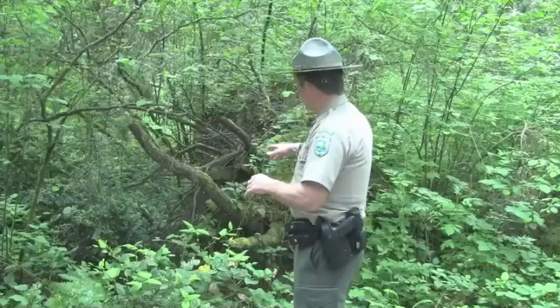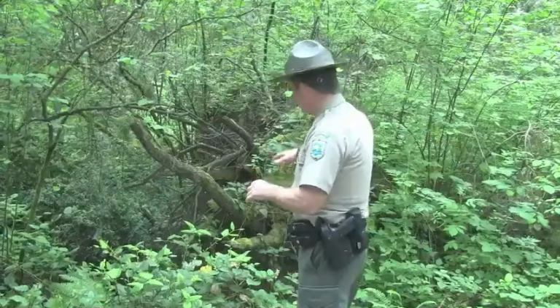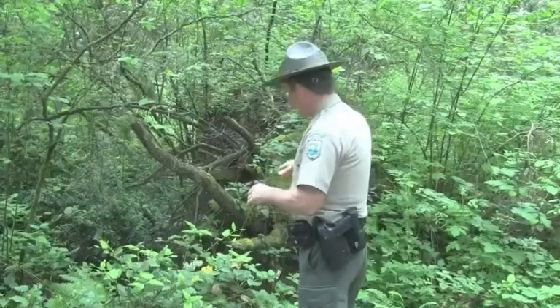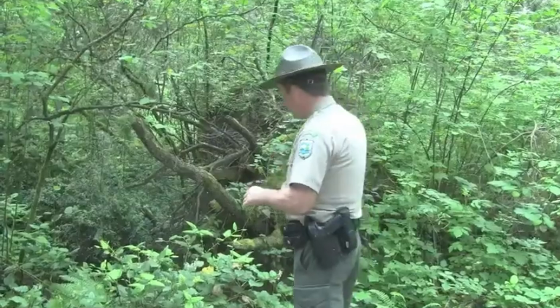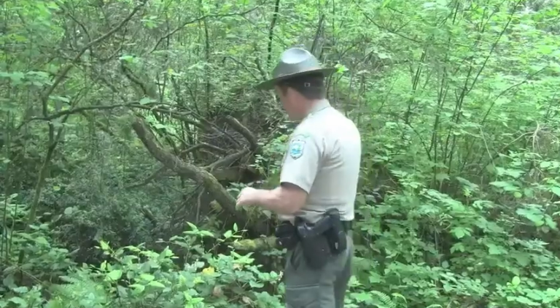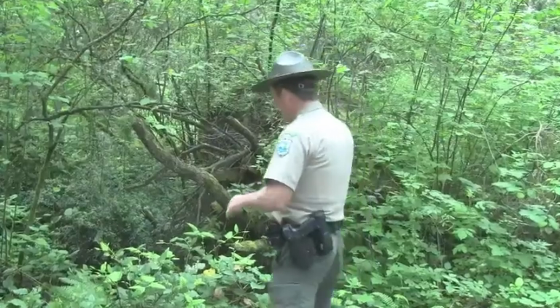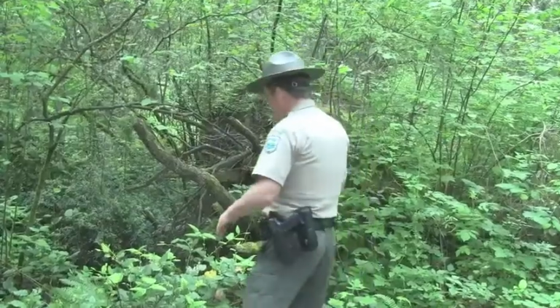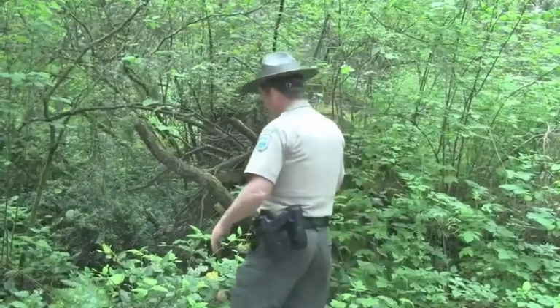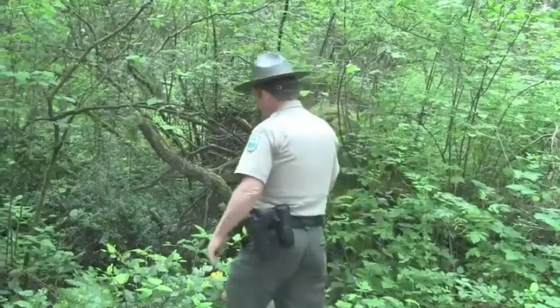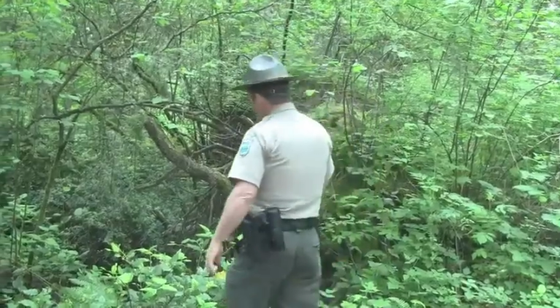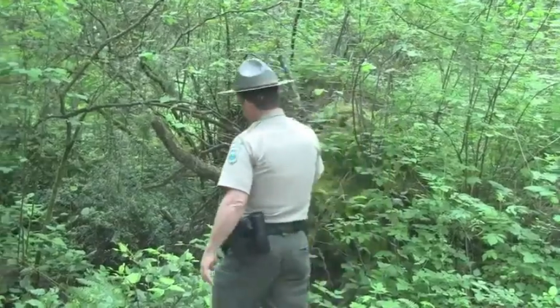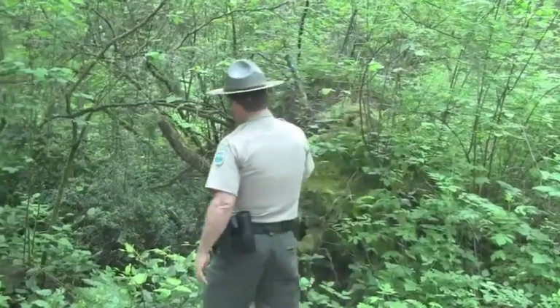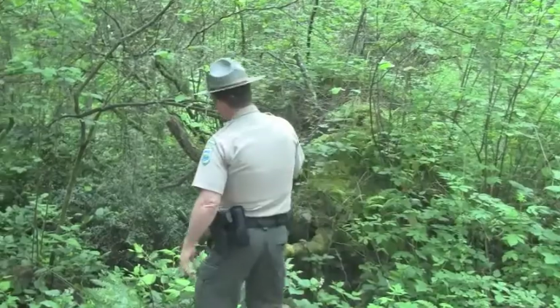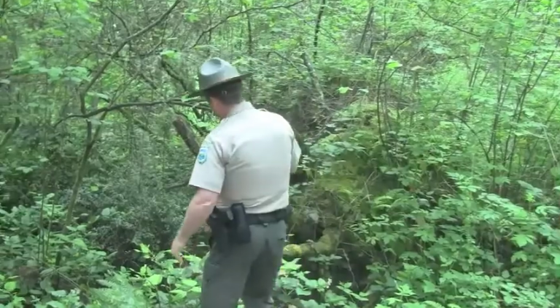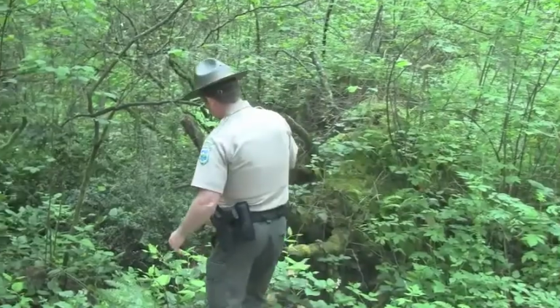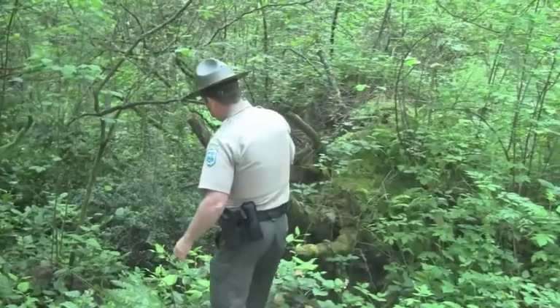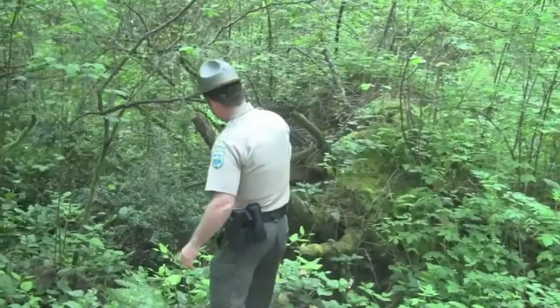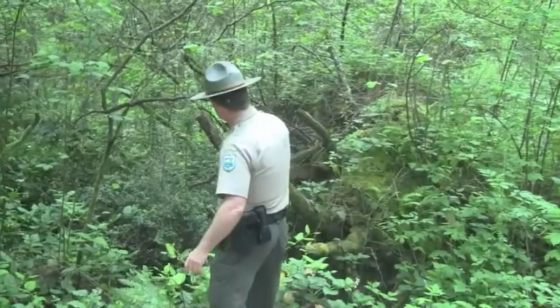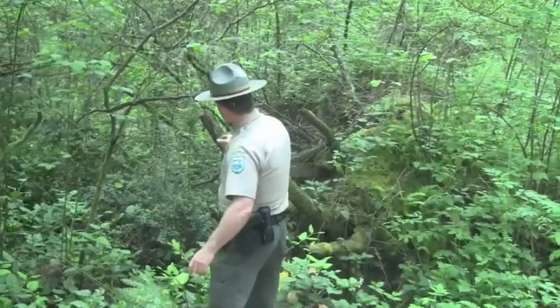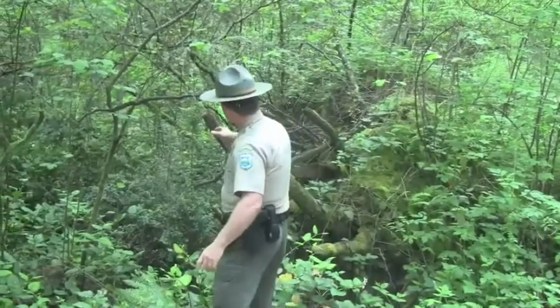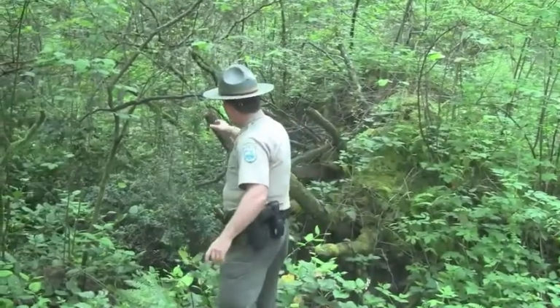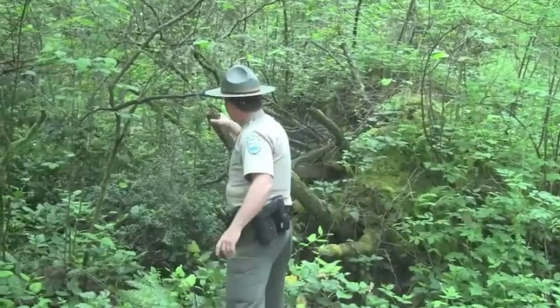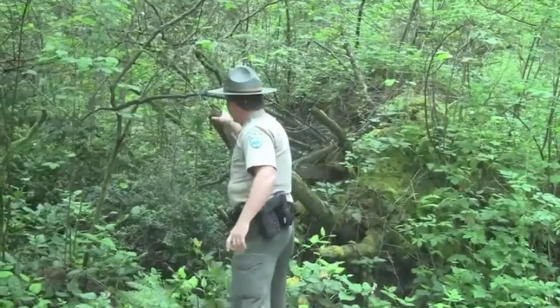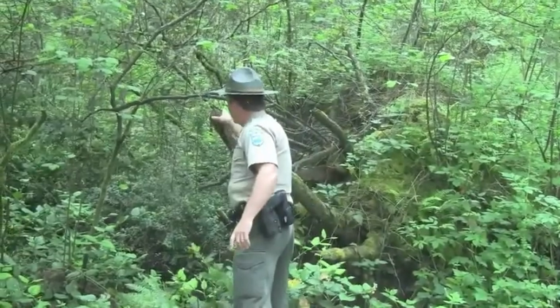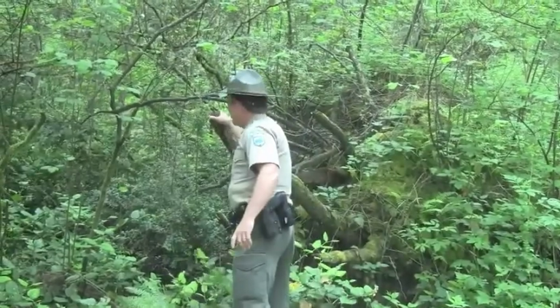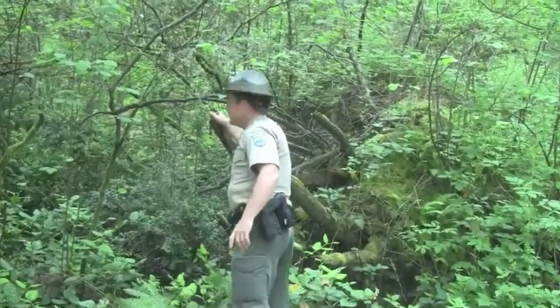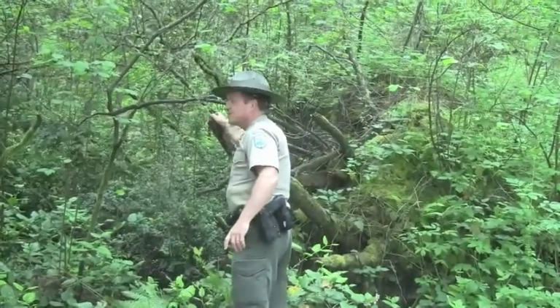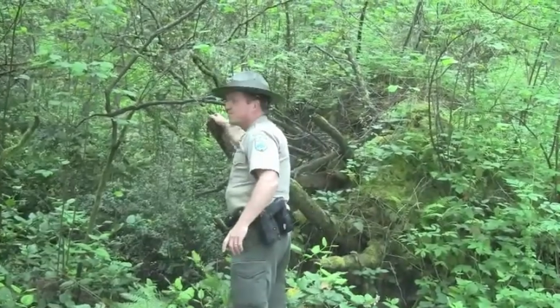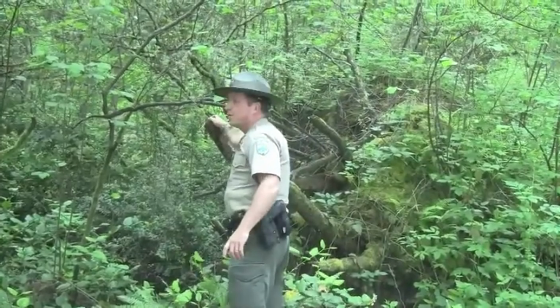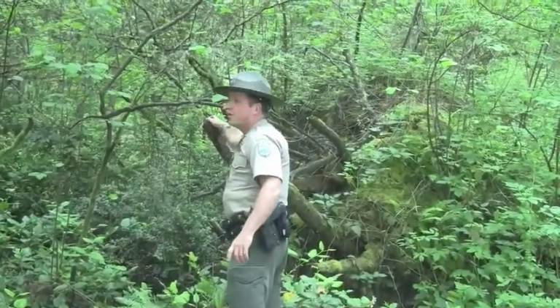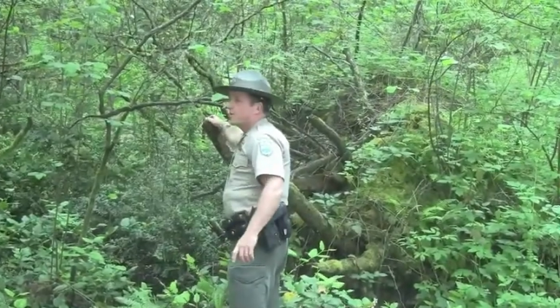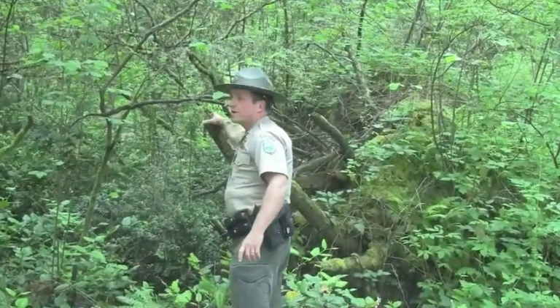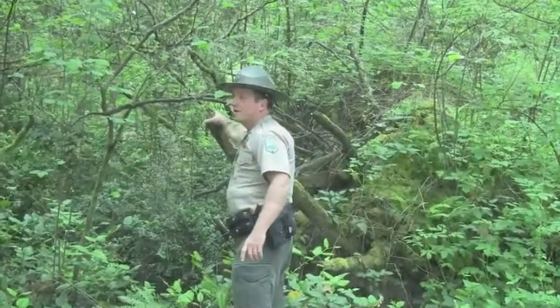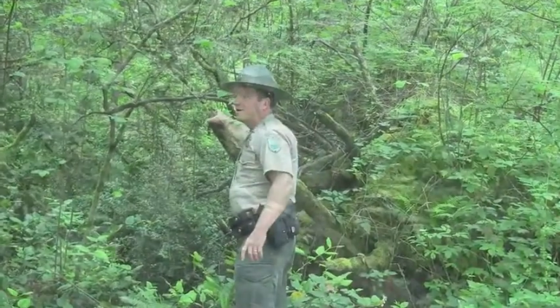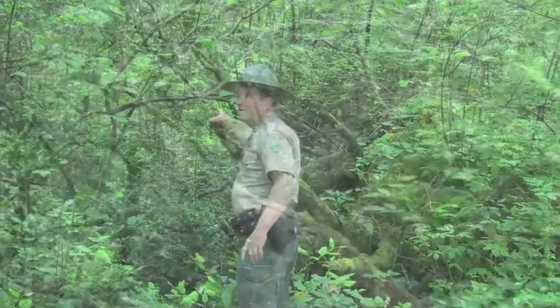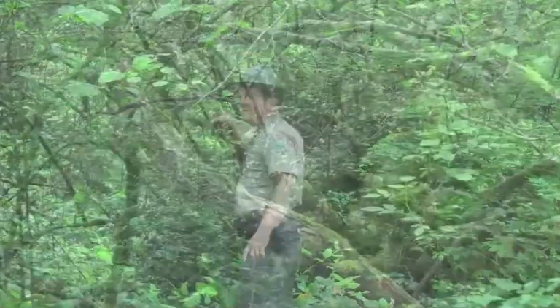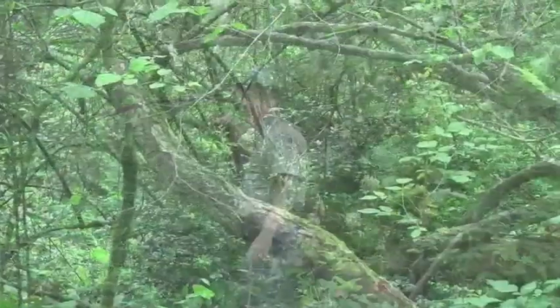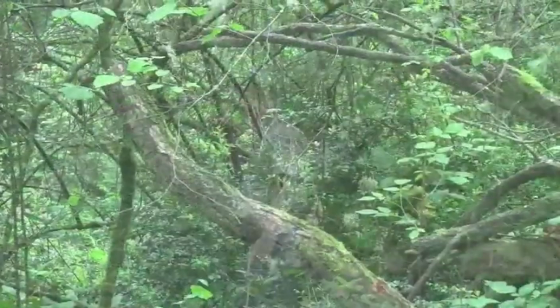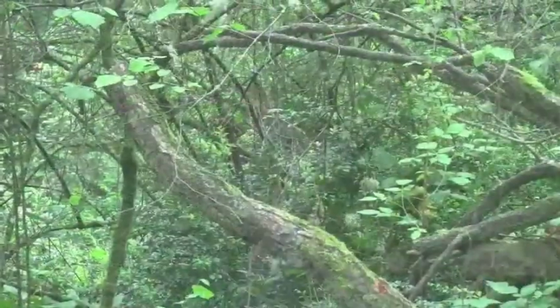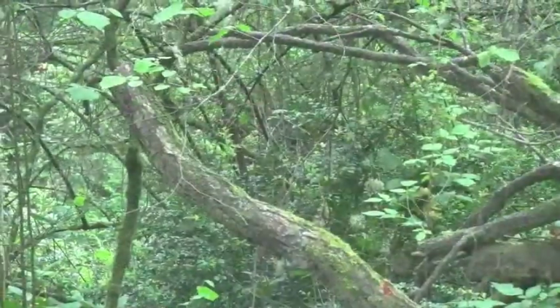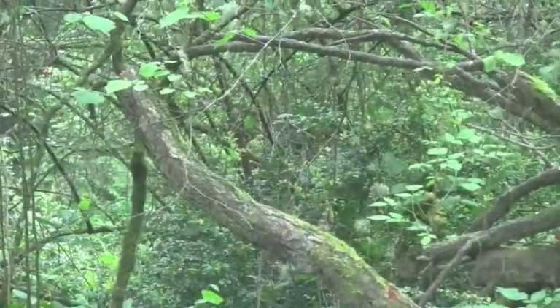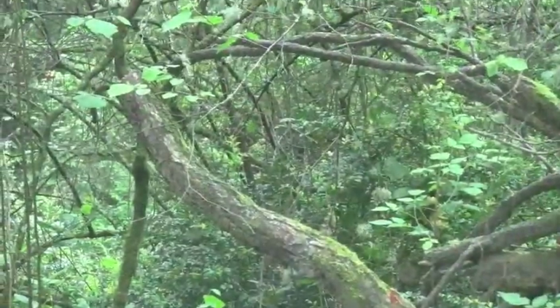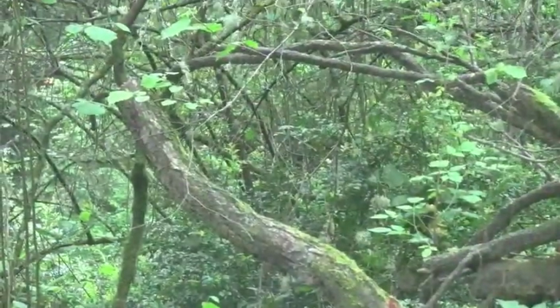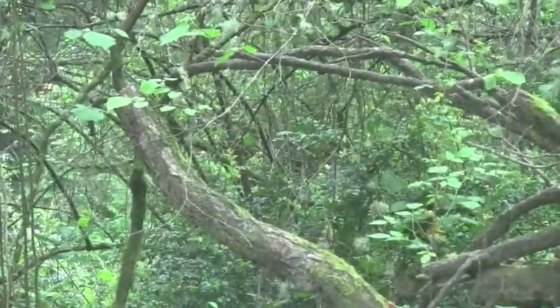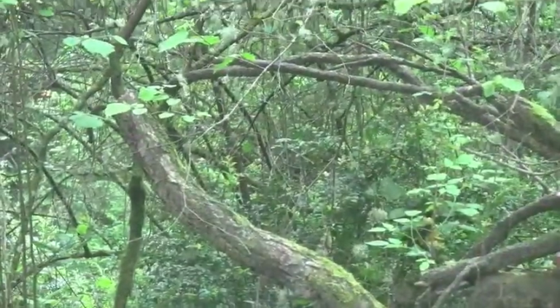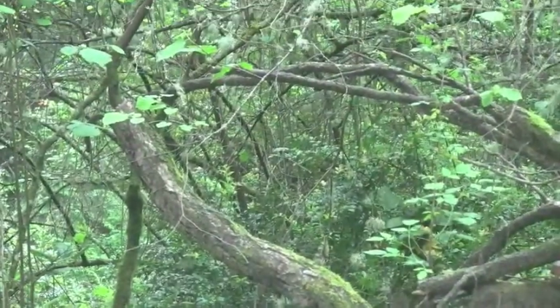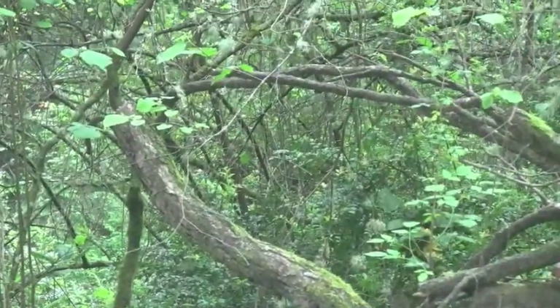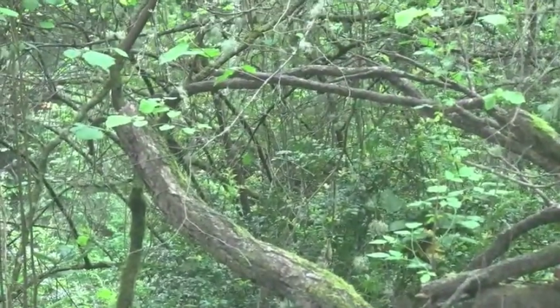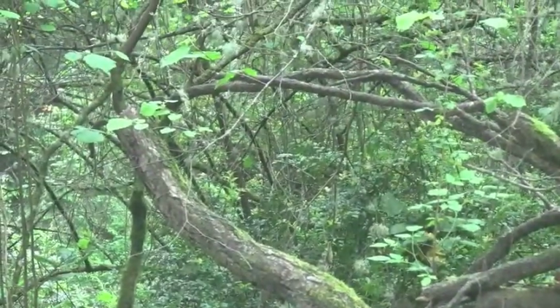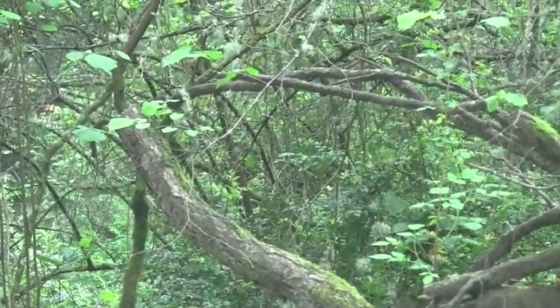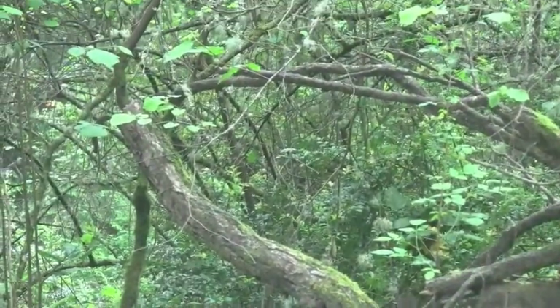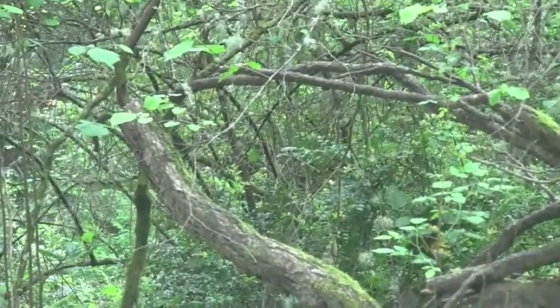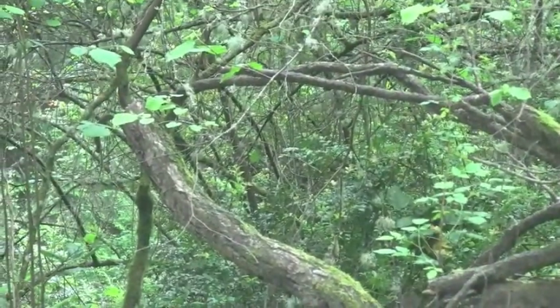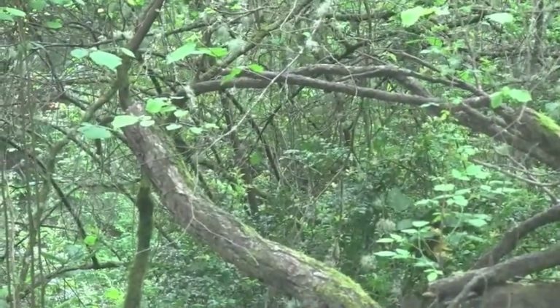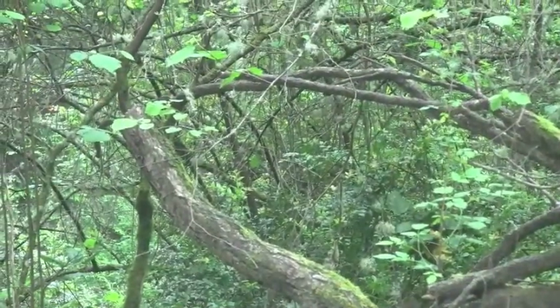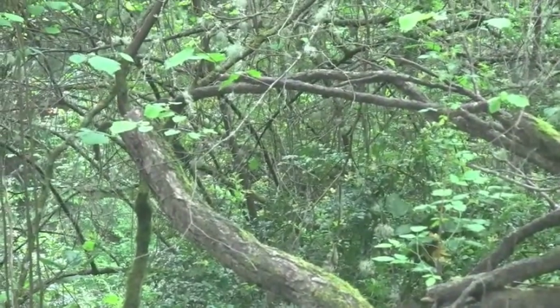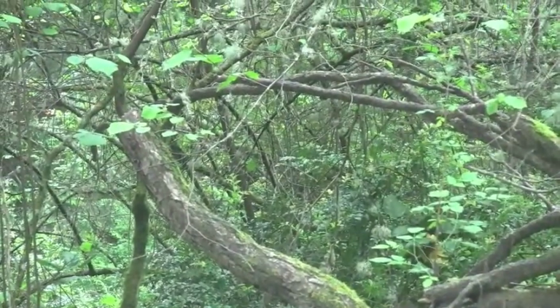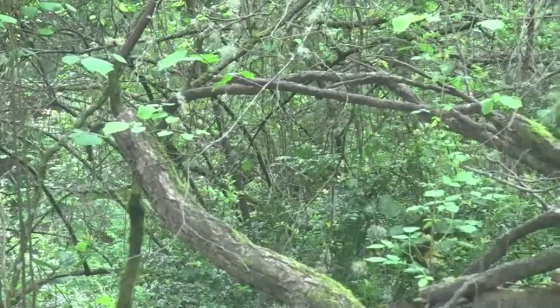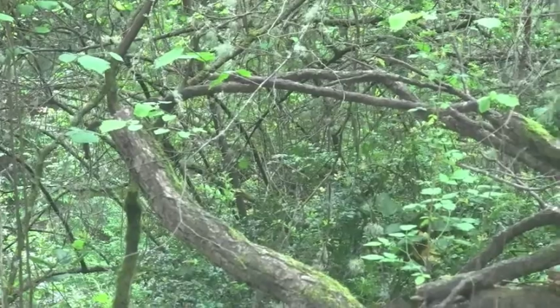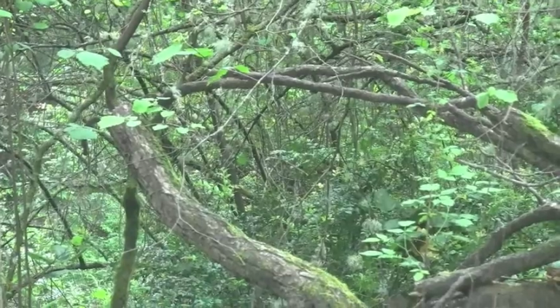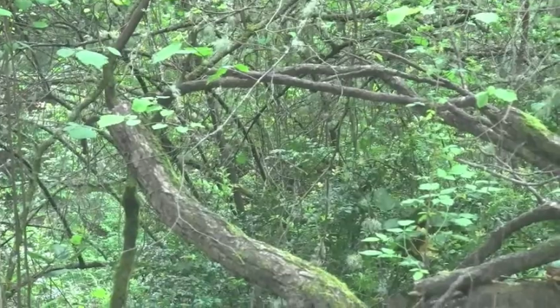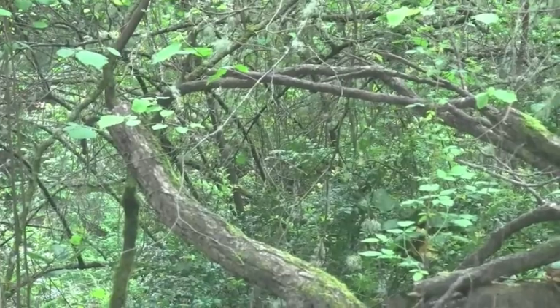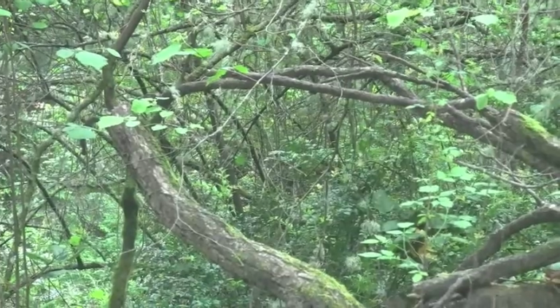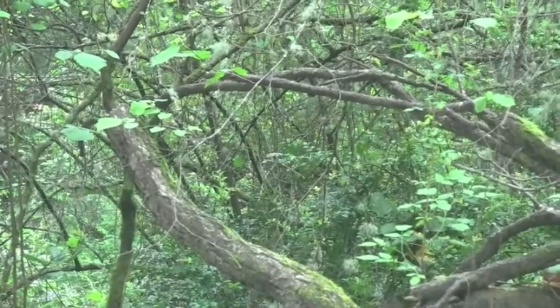You look at the size of these roots and how they just broke. If that was a healthy root, it shouldn't have broke at that point.